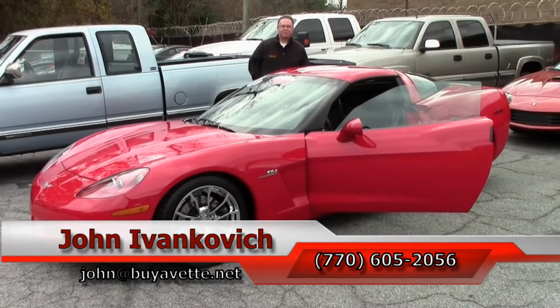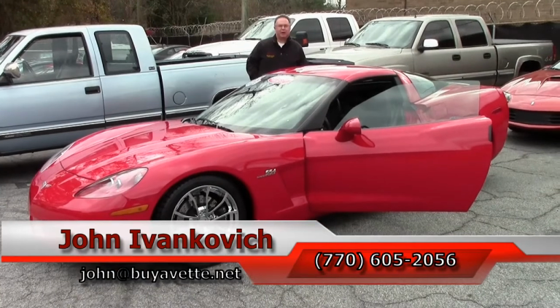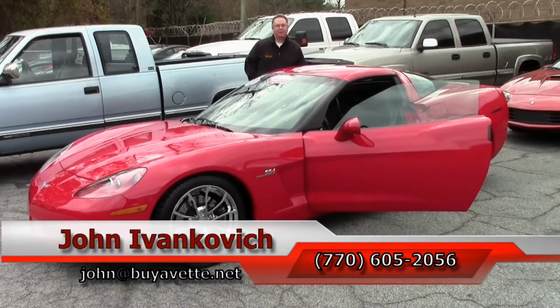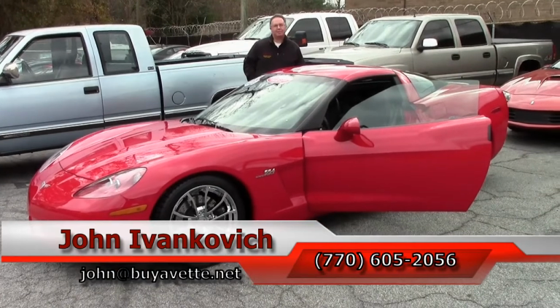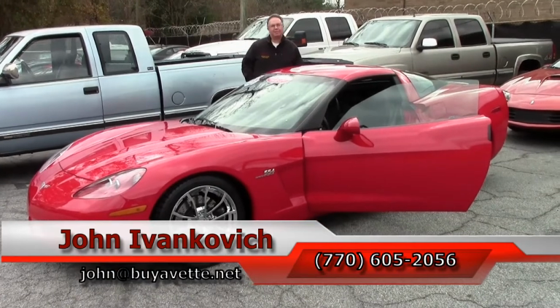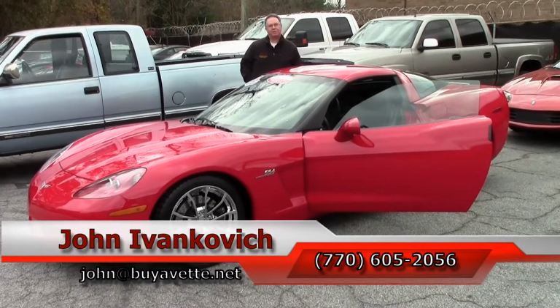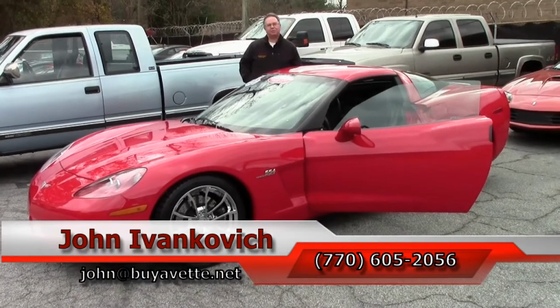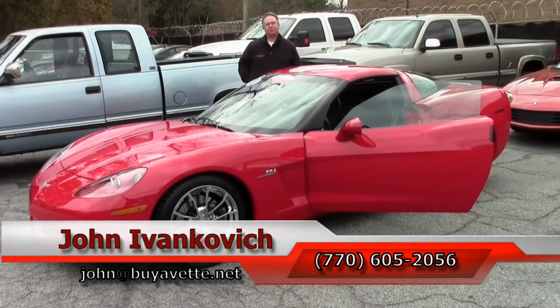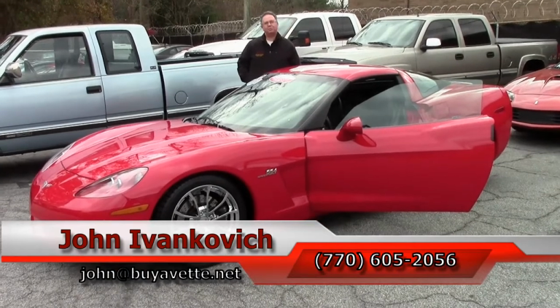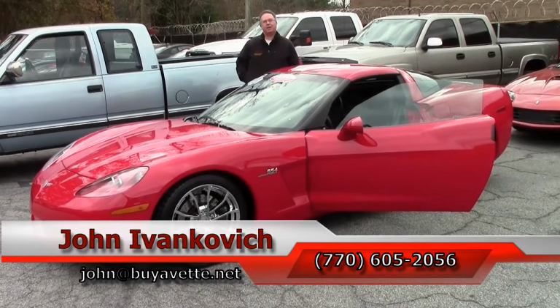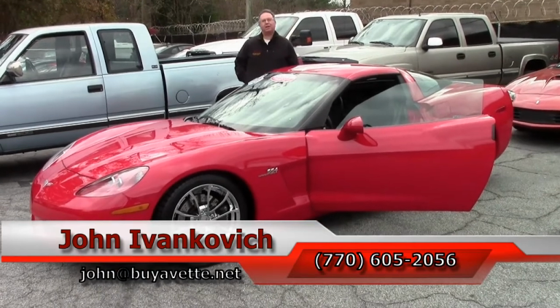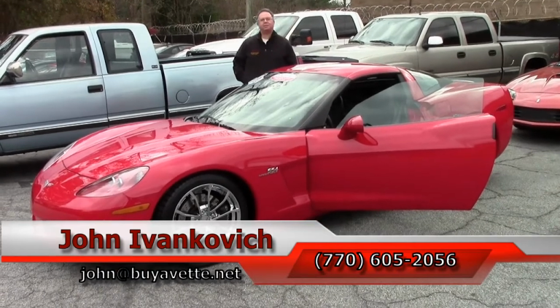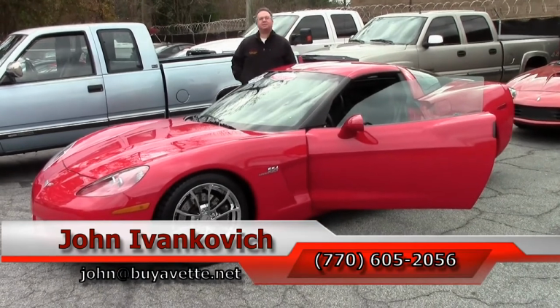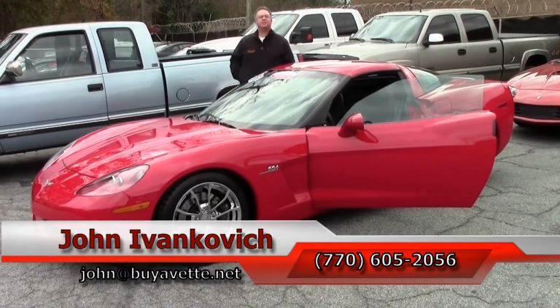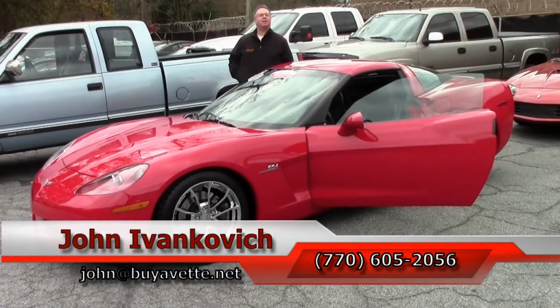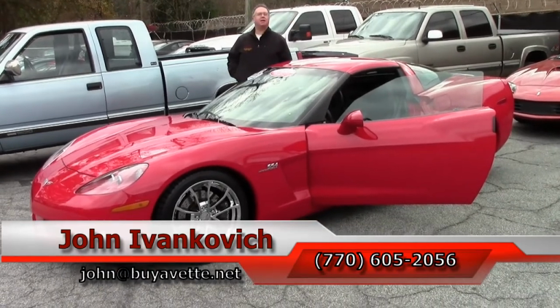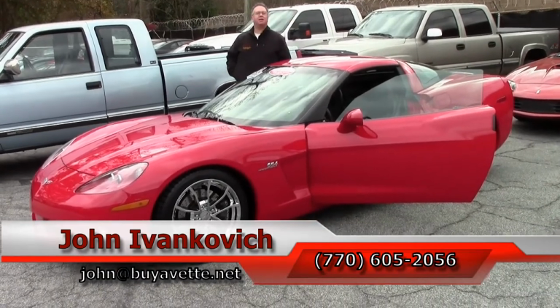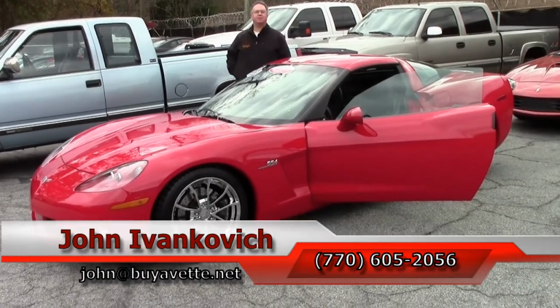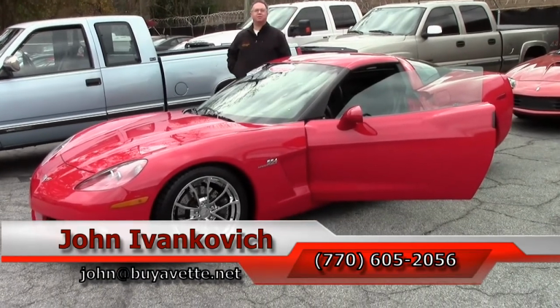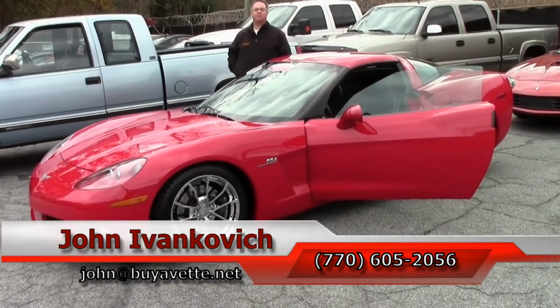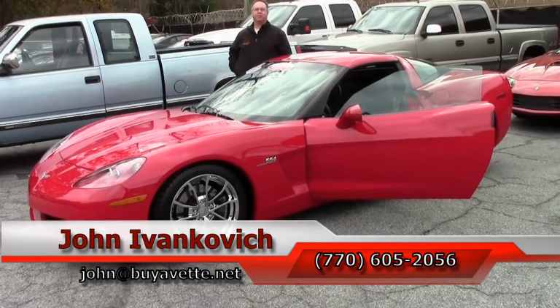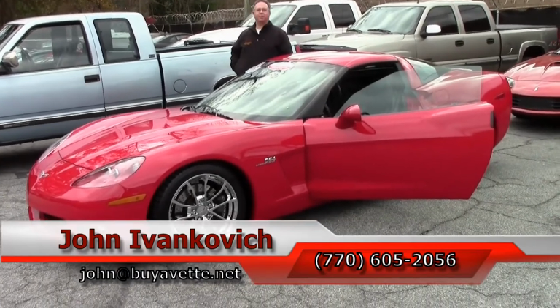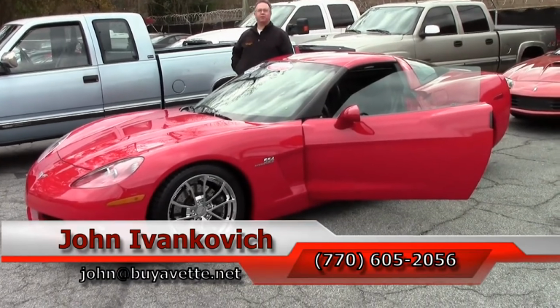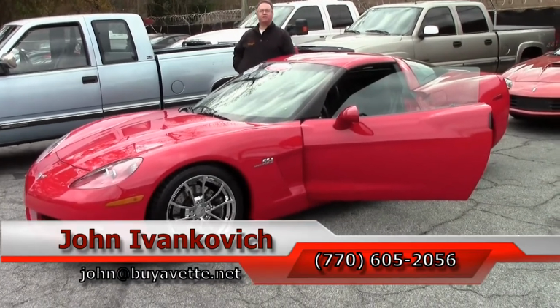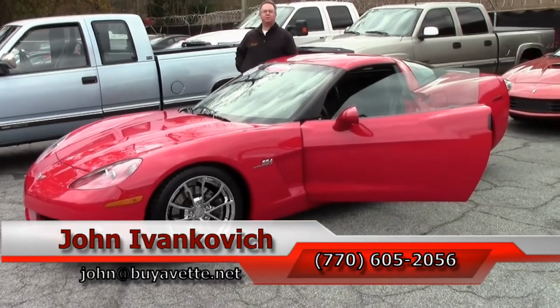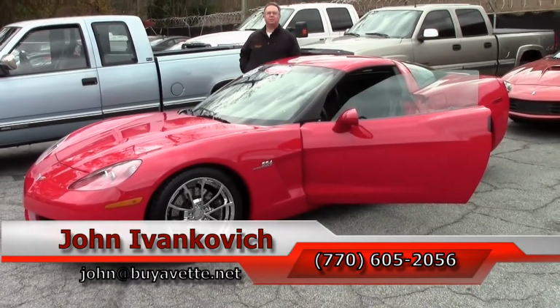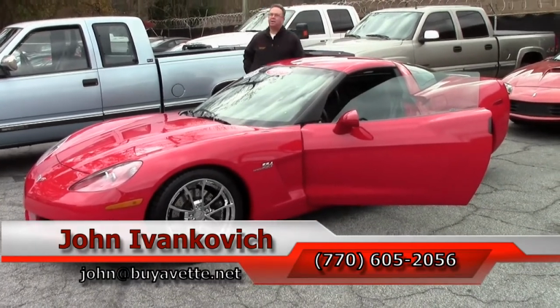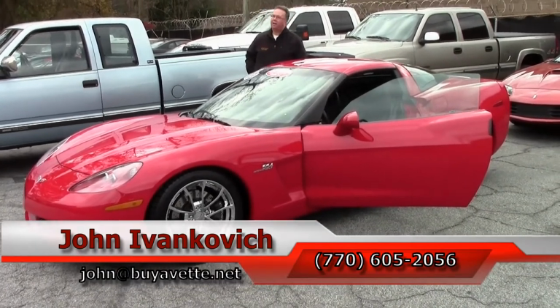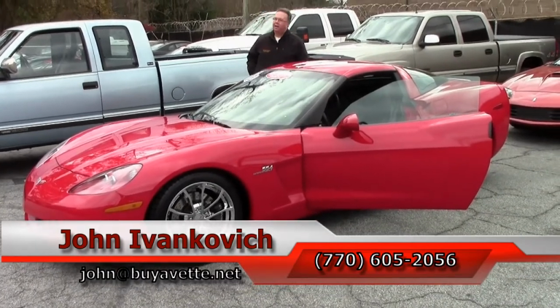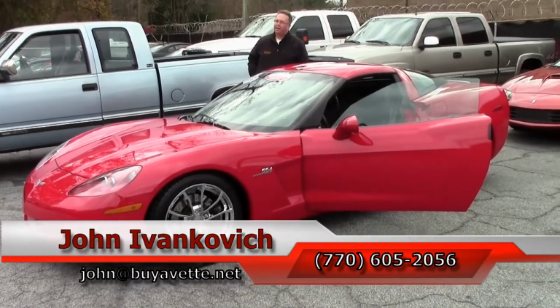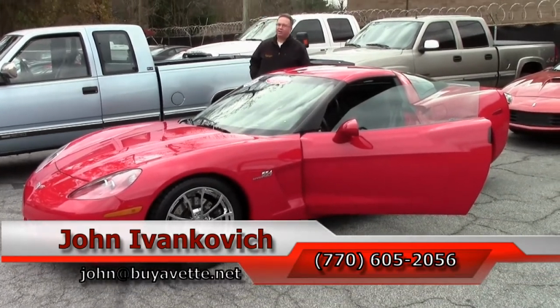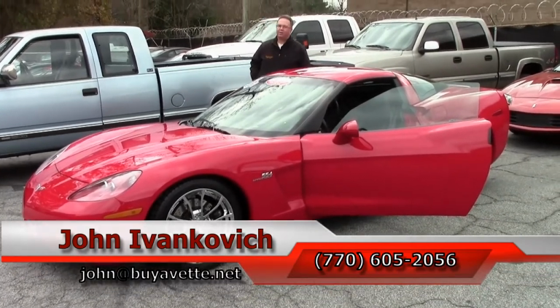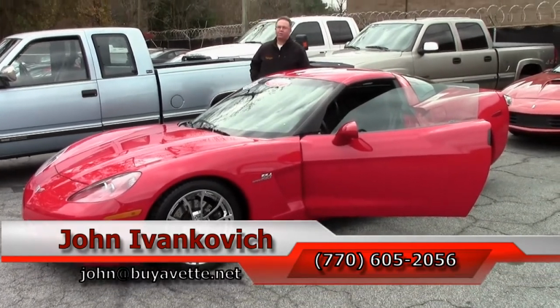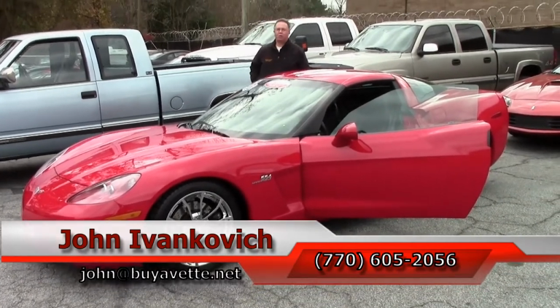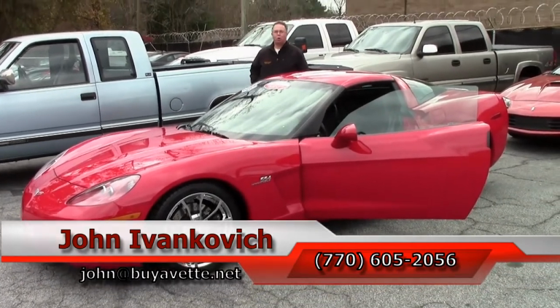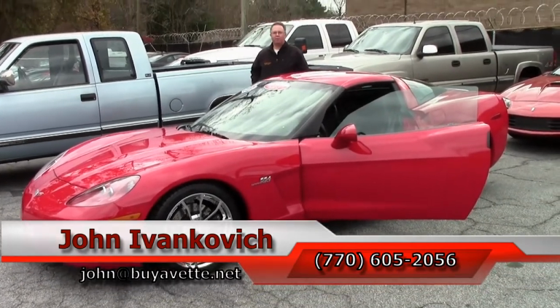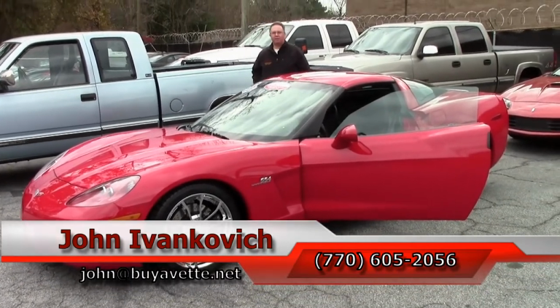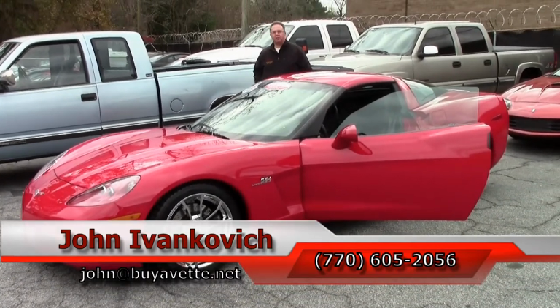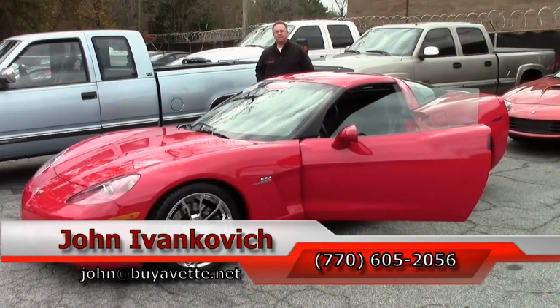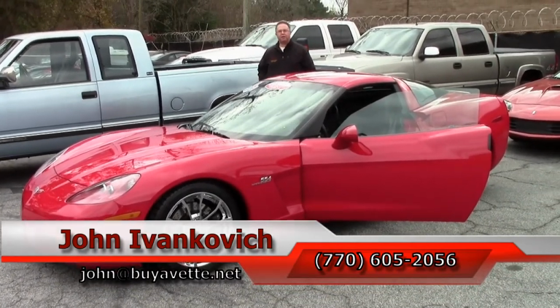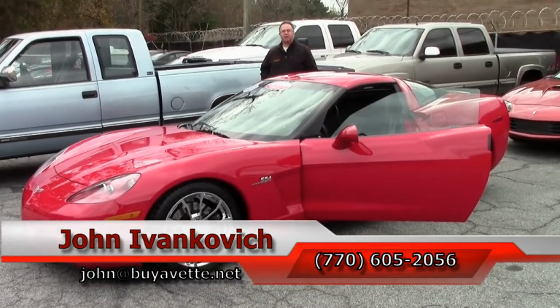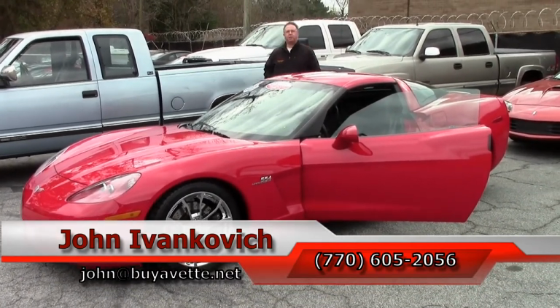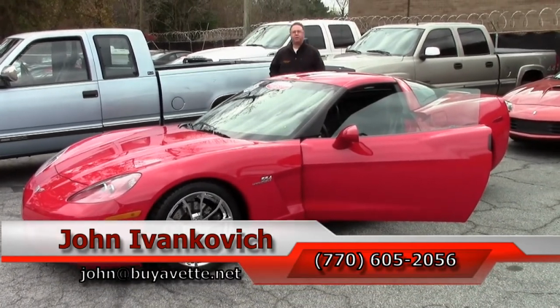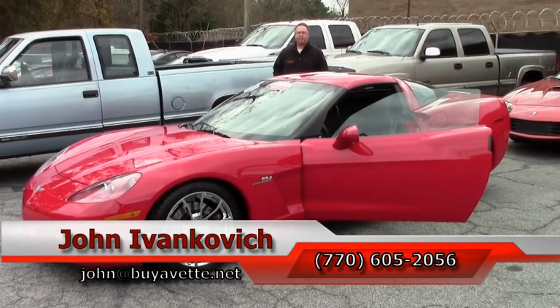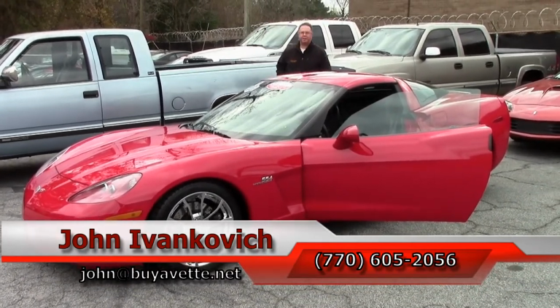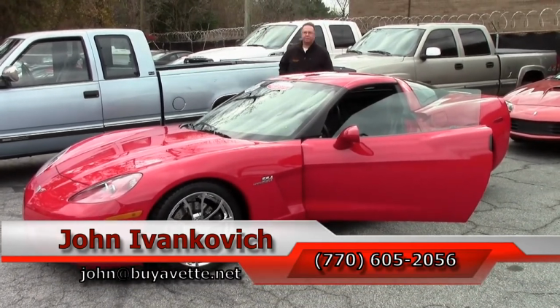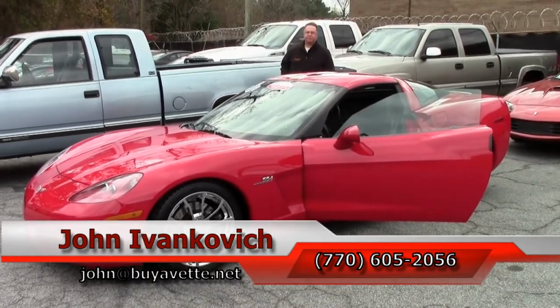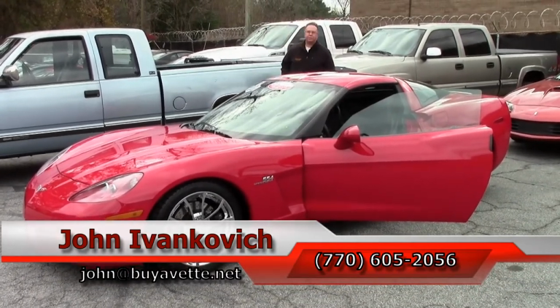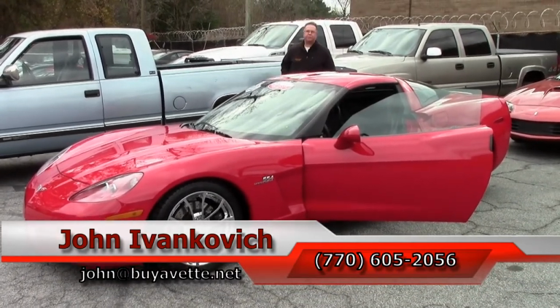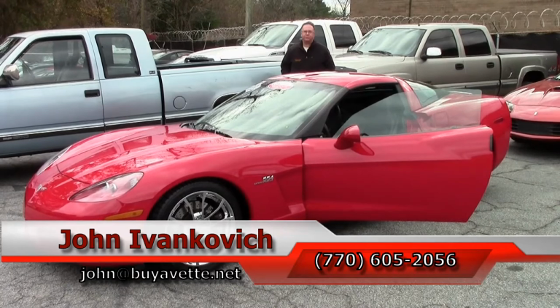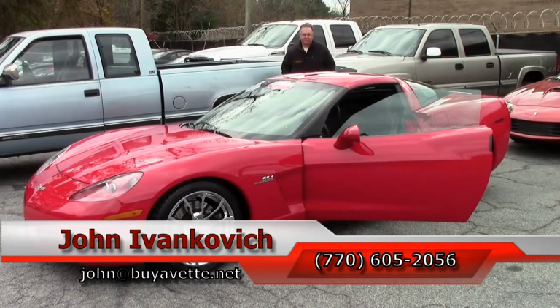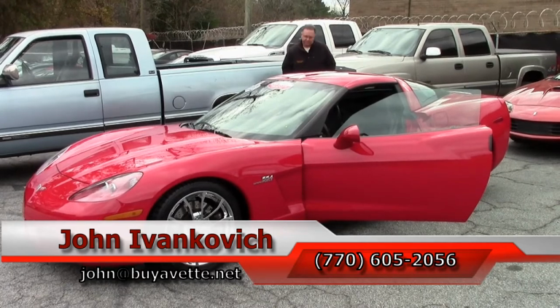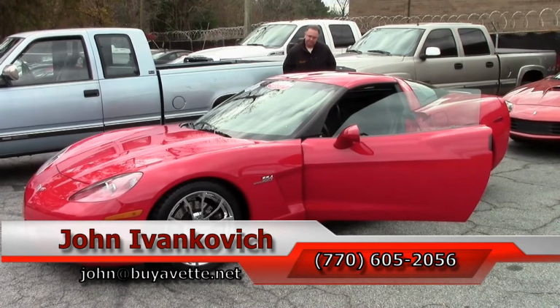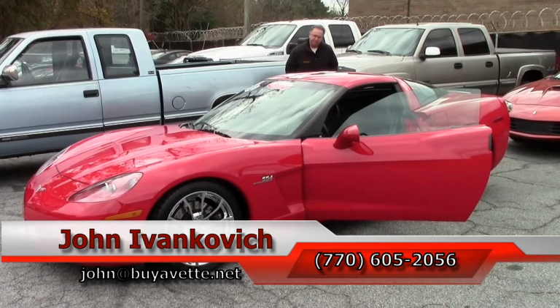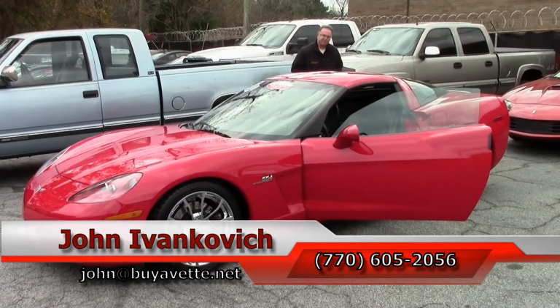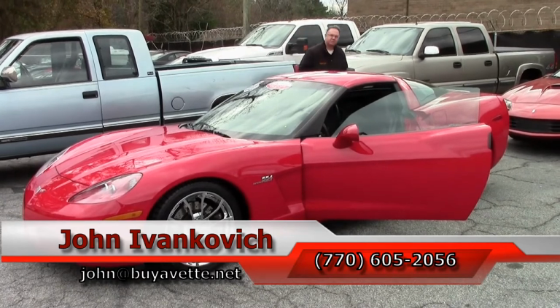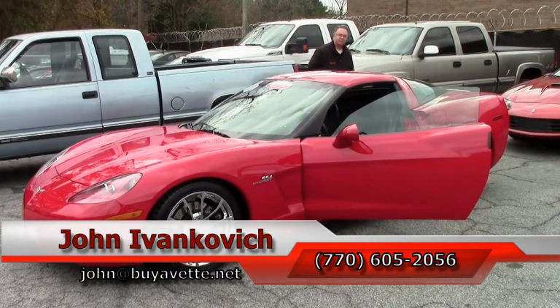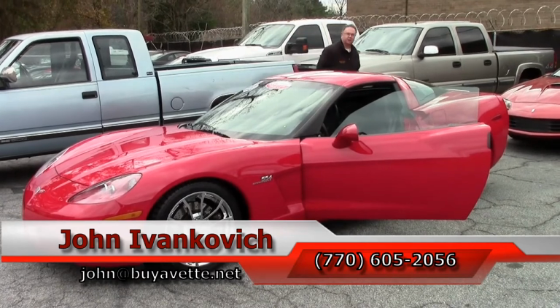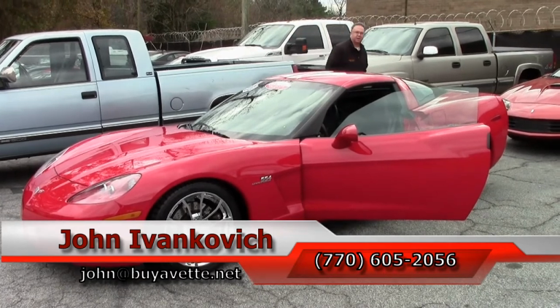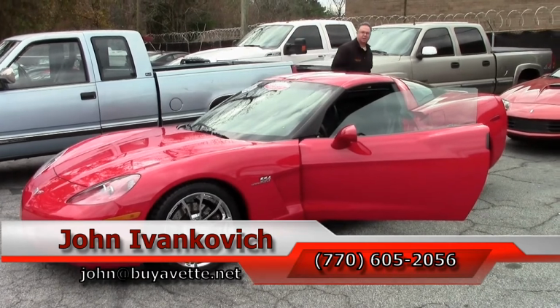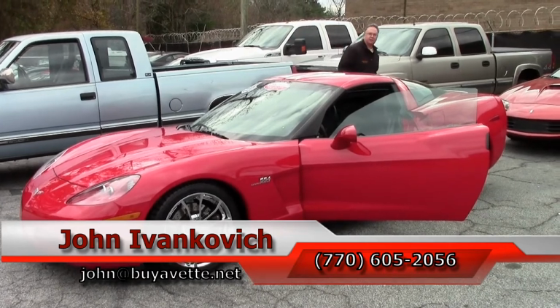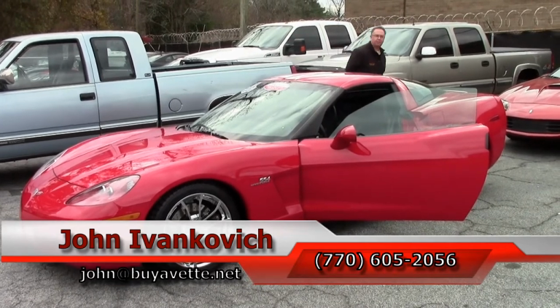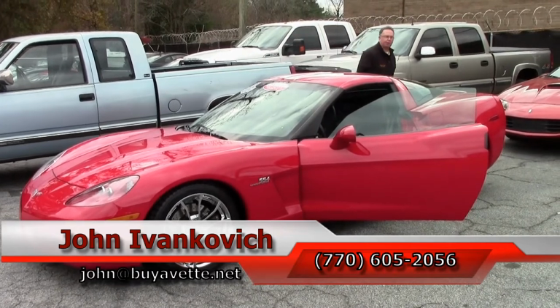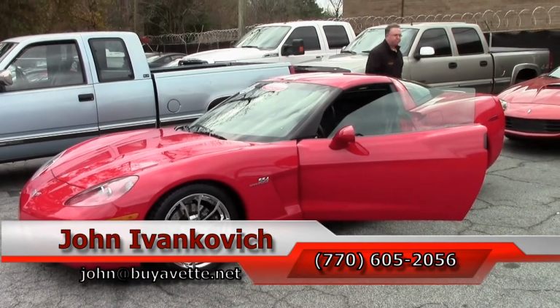Subscribe to the YouTube channel to see all the new stuff first, and look for the Corvette Studio coming soon. See y'all out on the road.